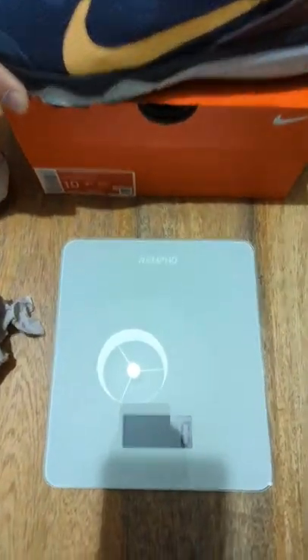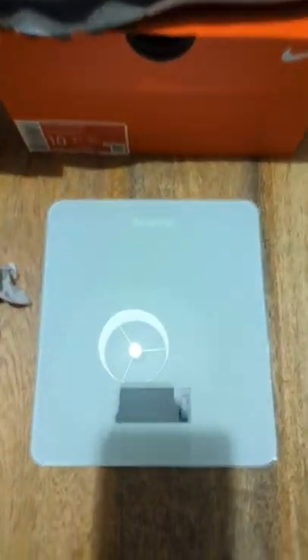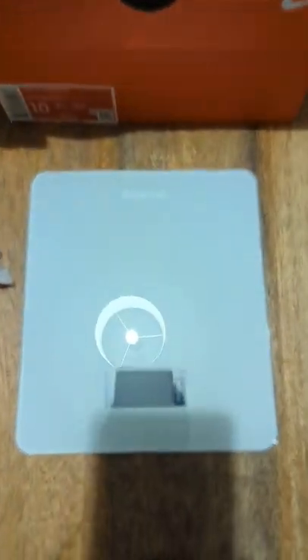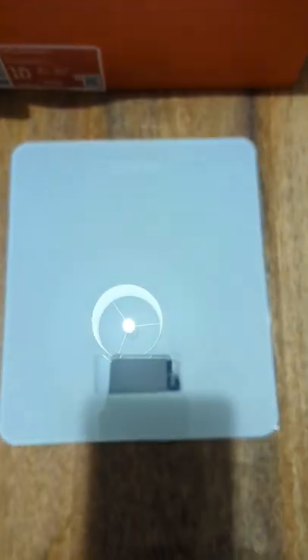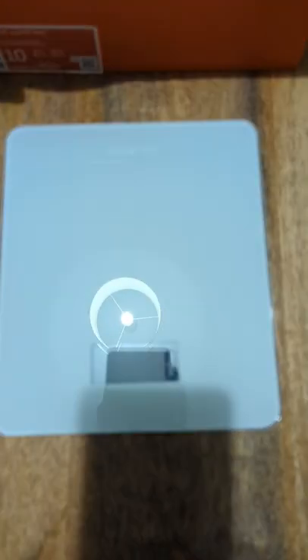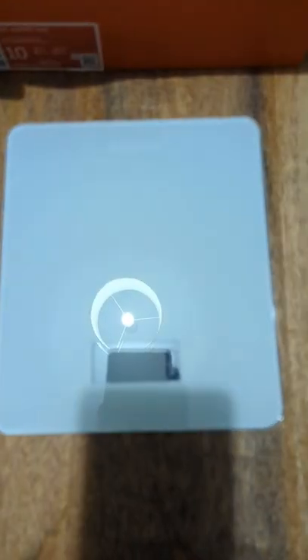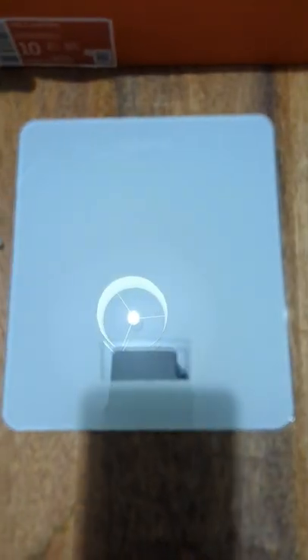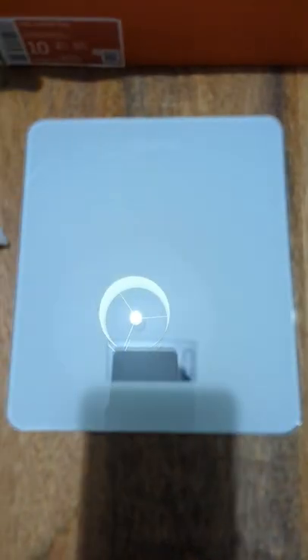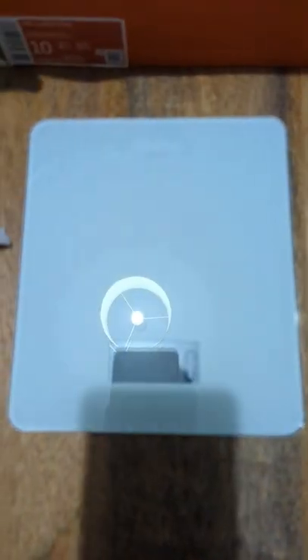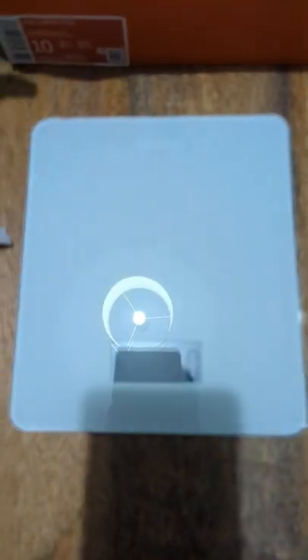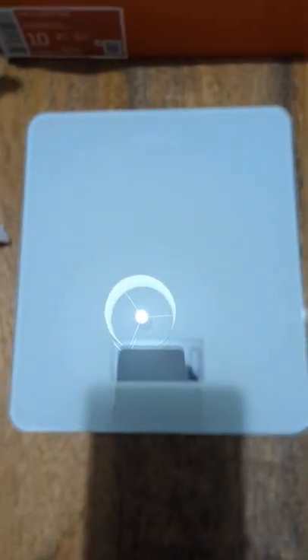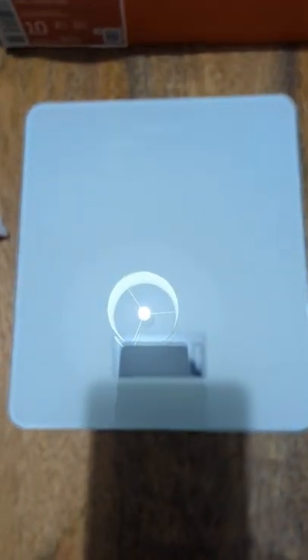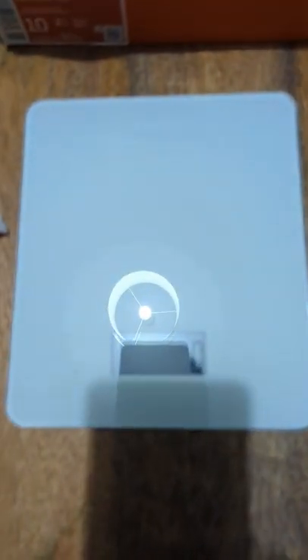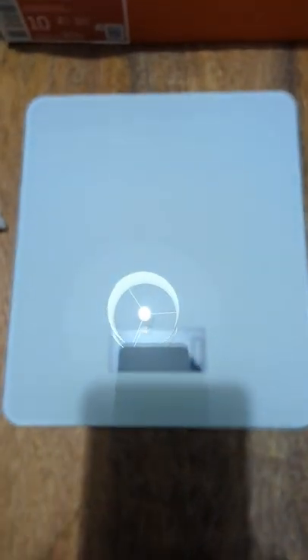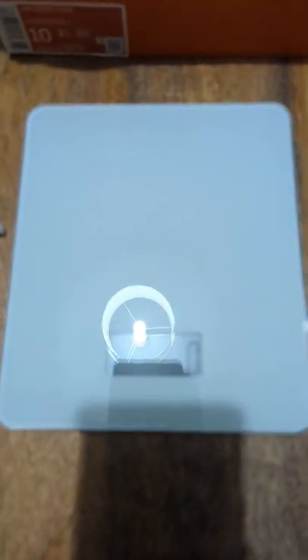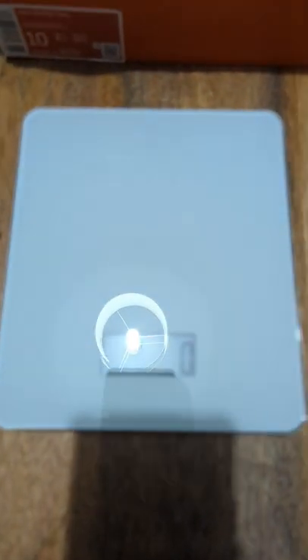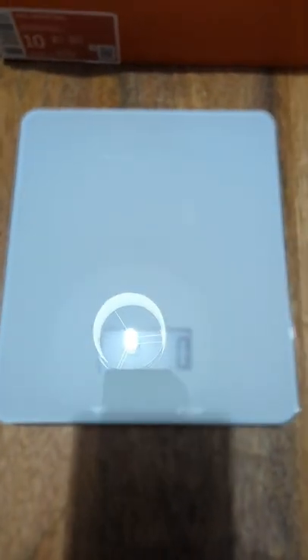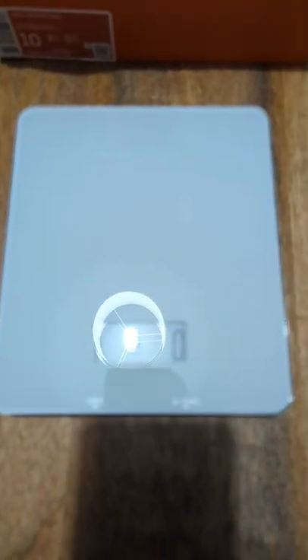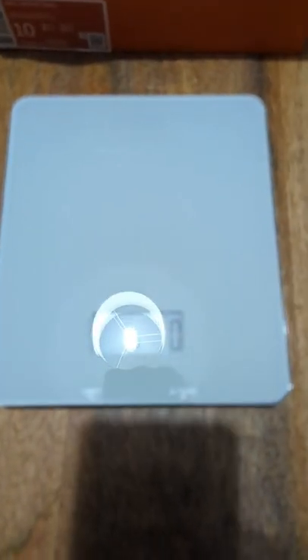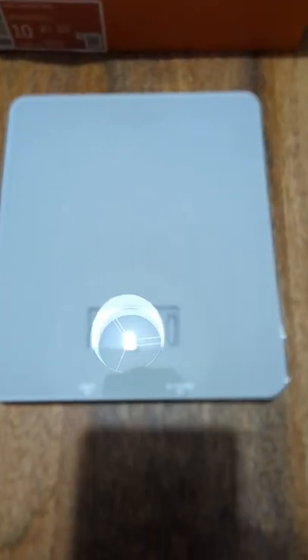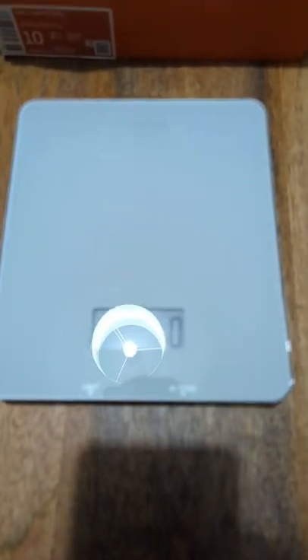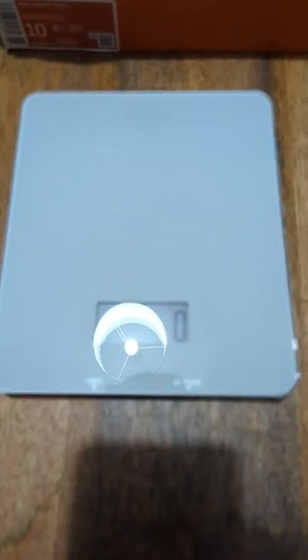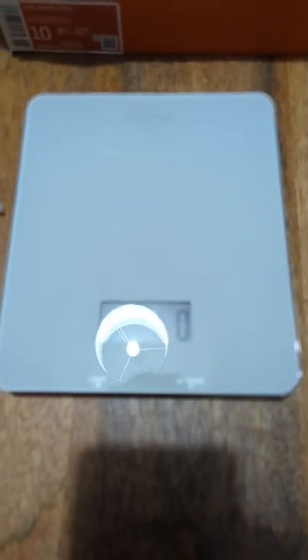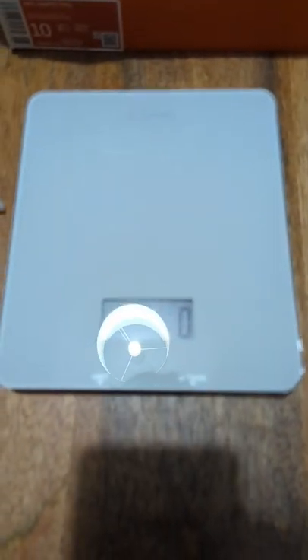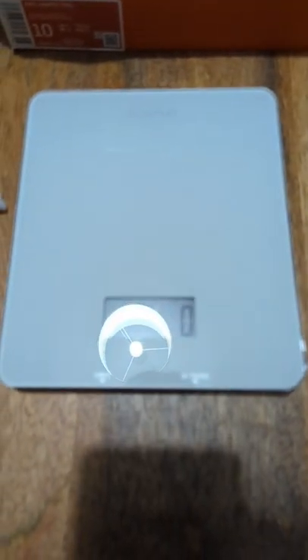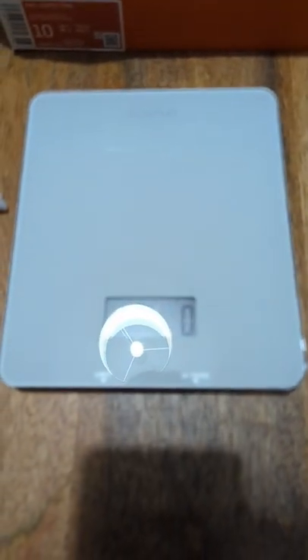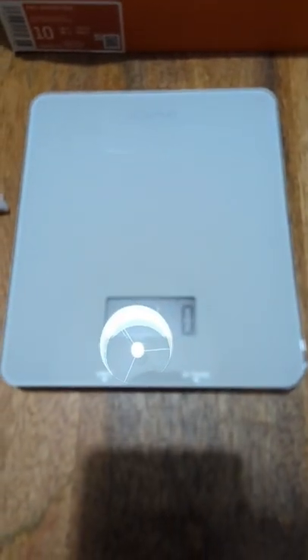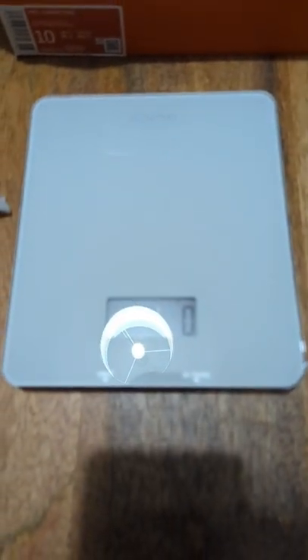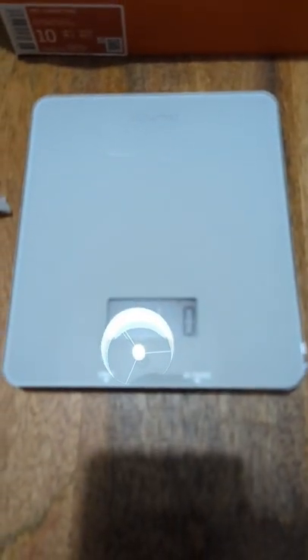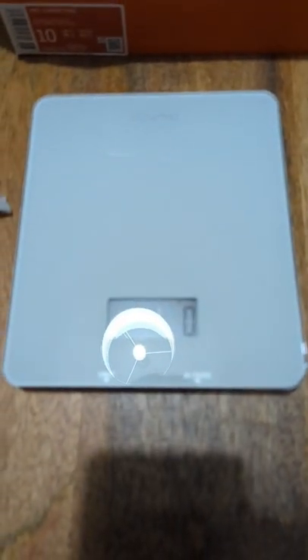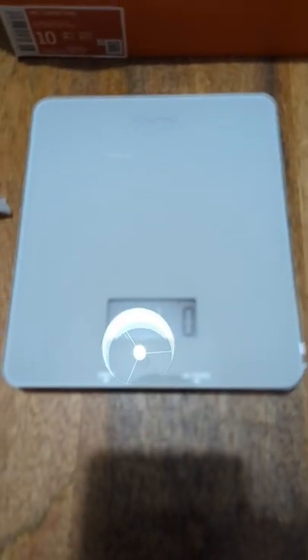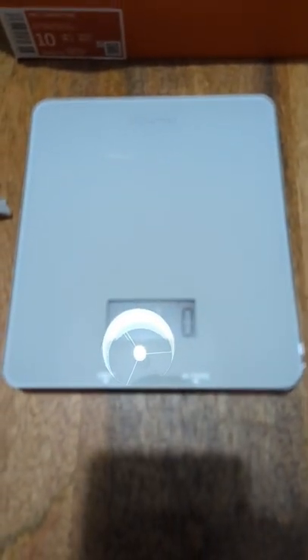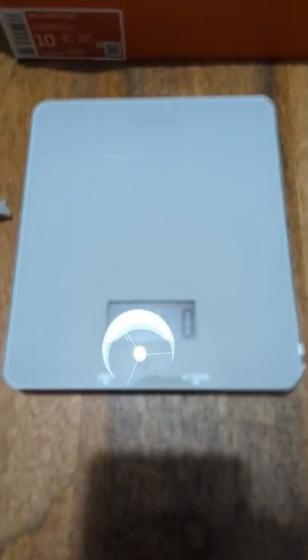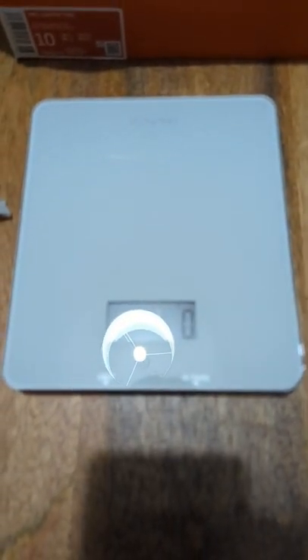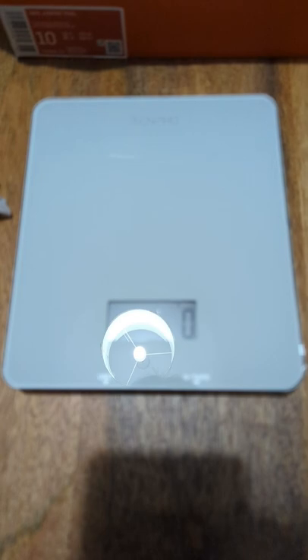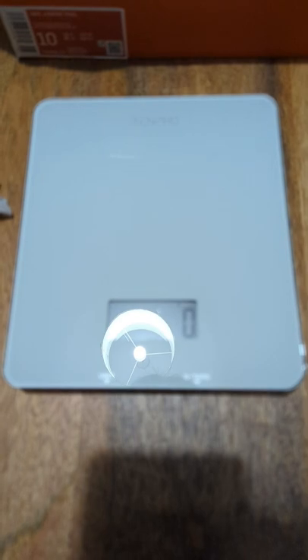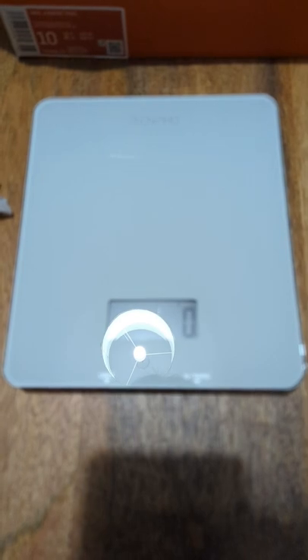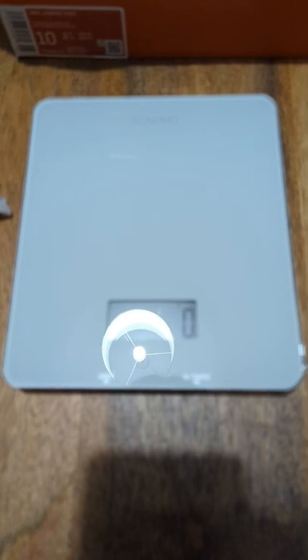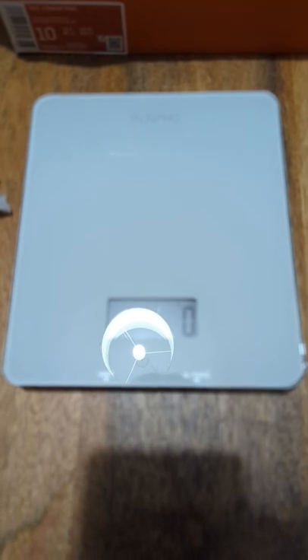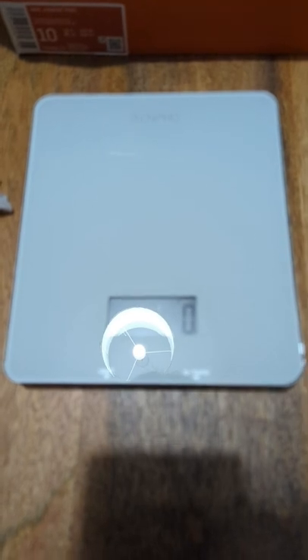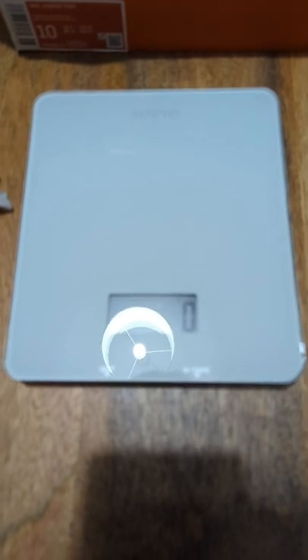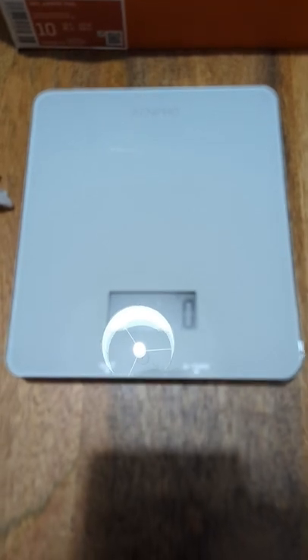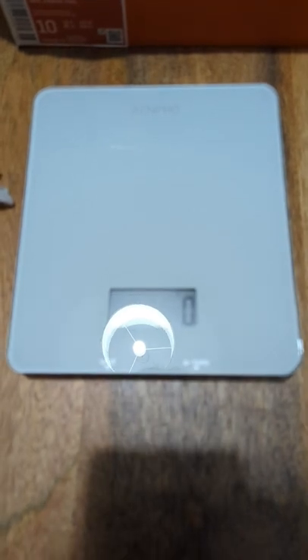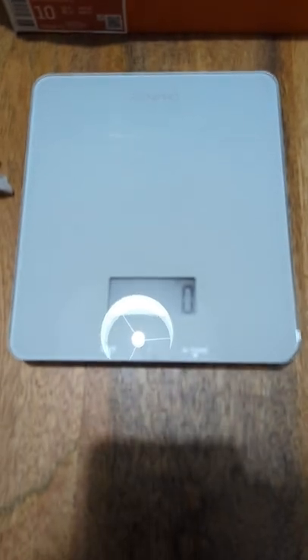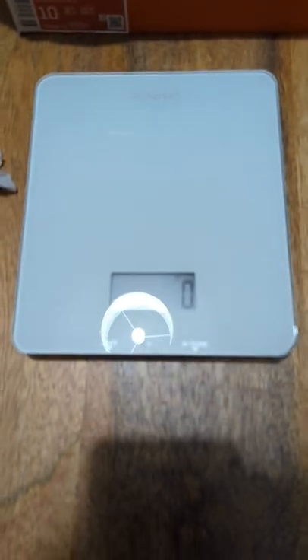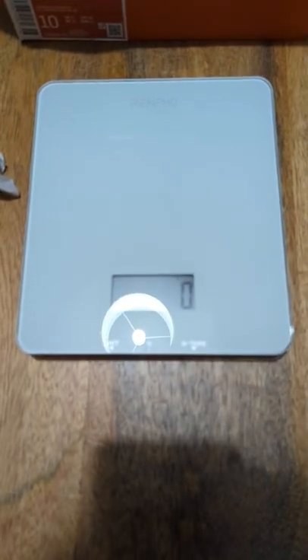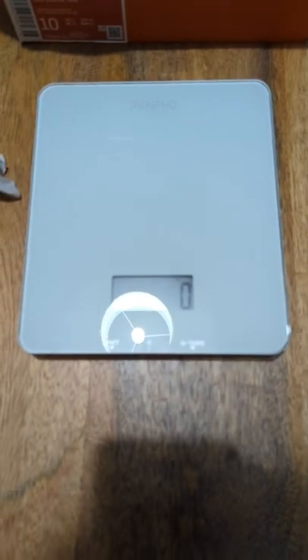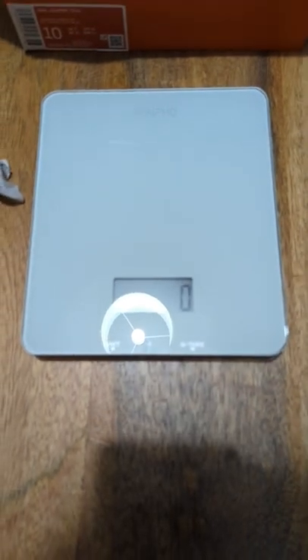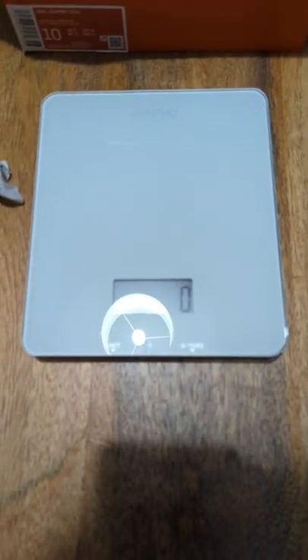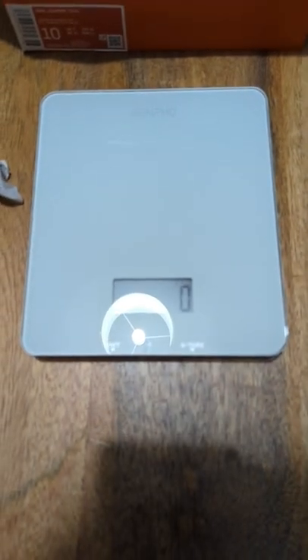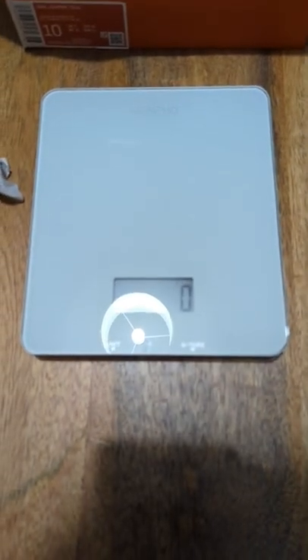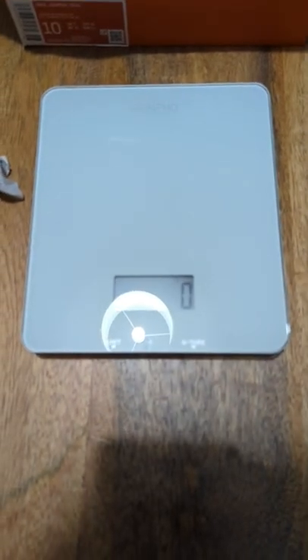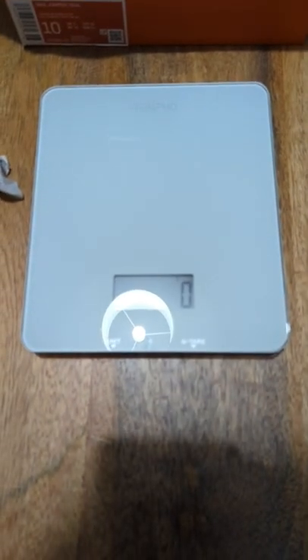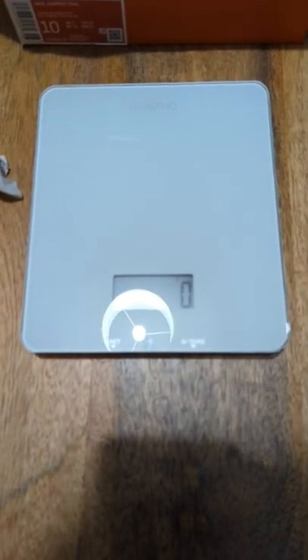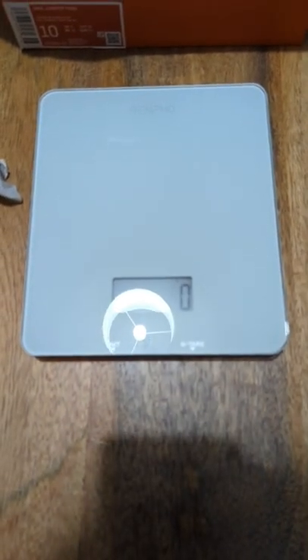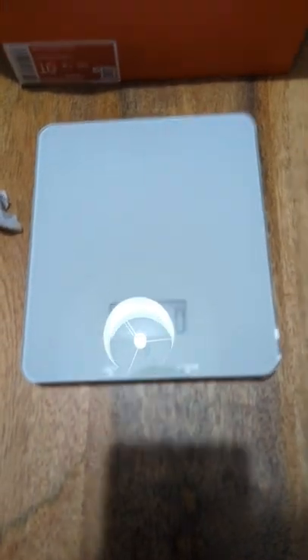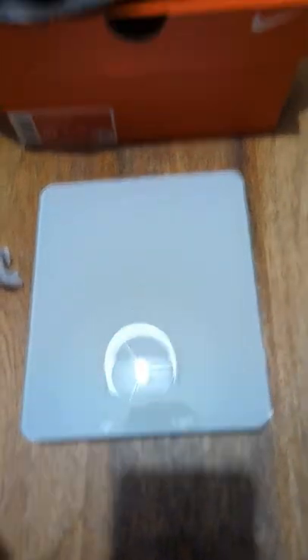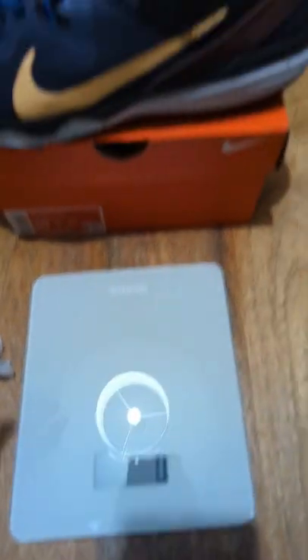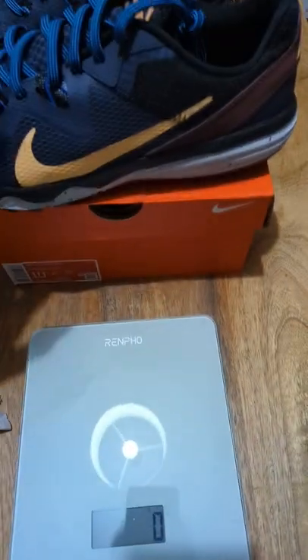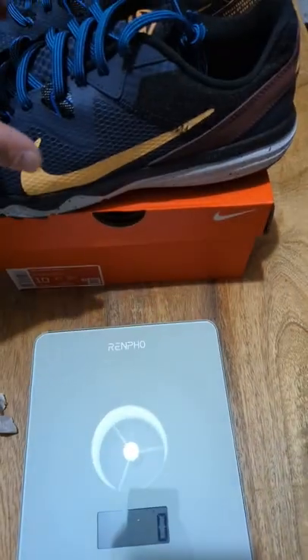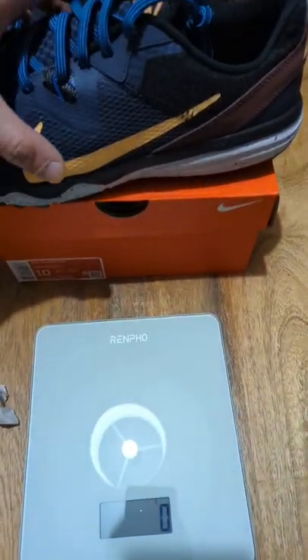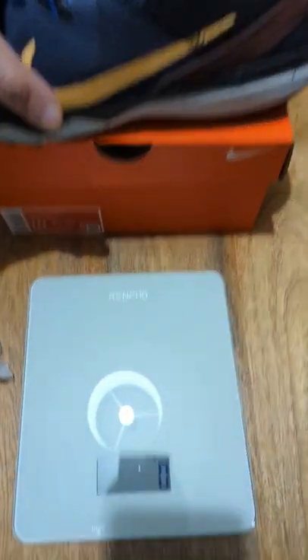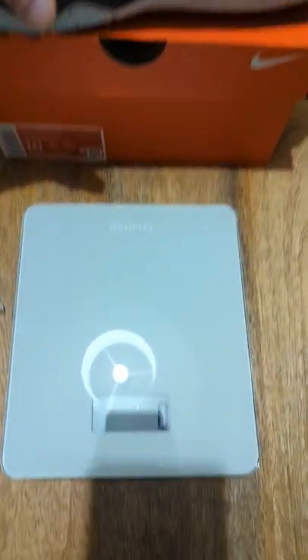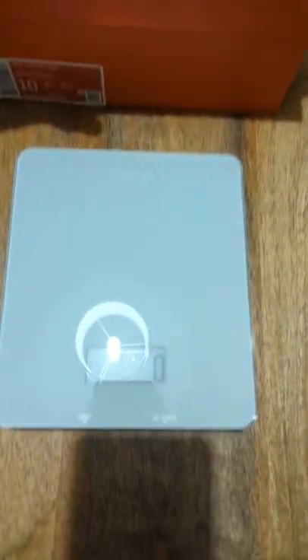Over here I have the Renpho Digital Kitchen Scale, which I've unboxed rather recently as well. So let's find out.